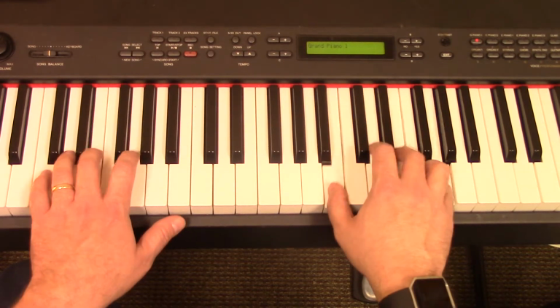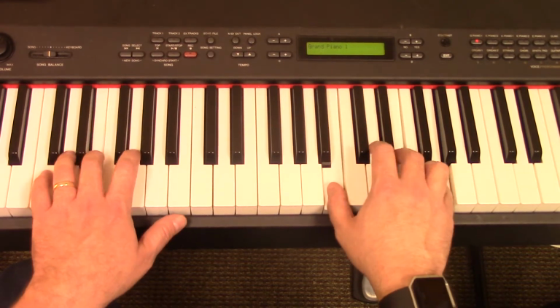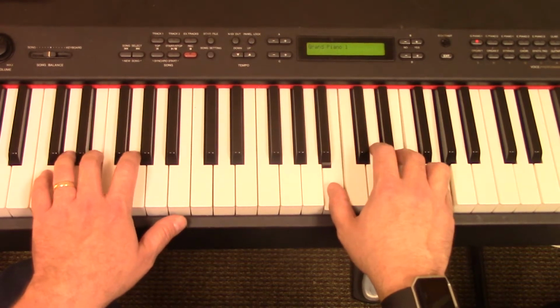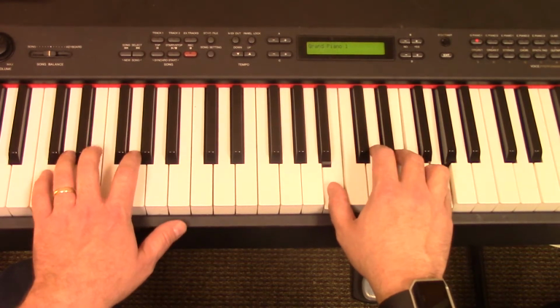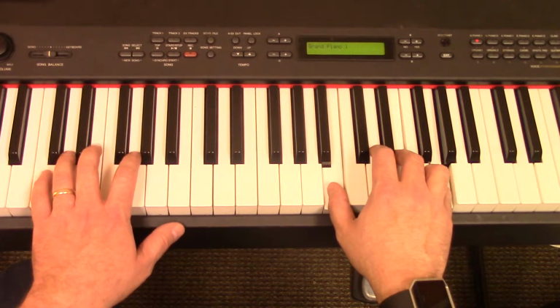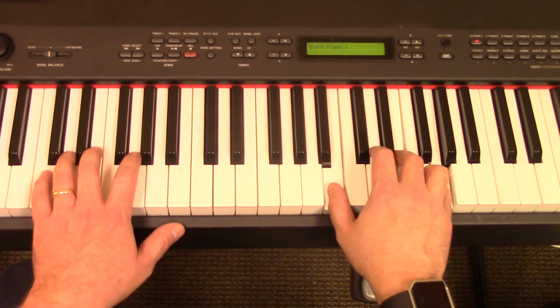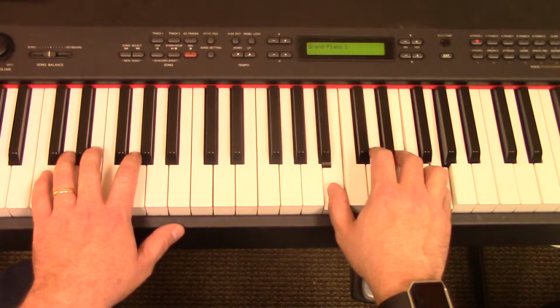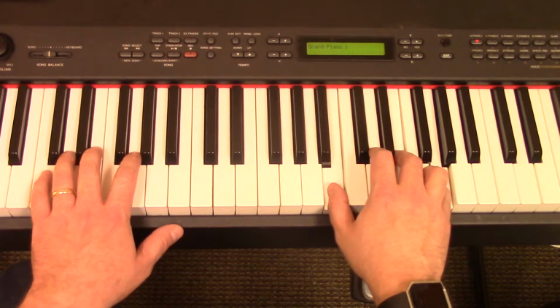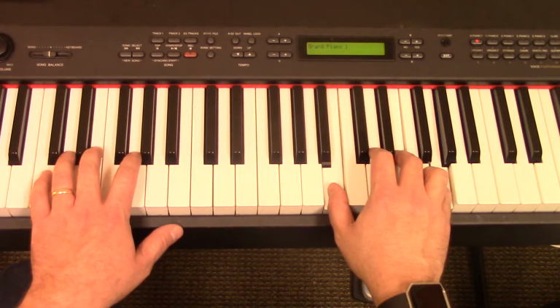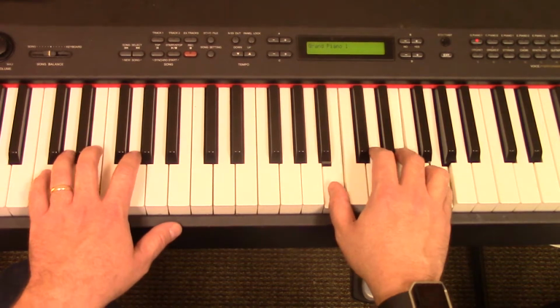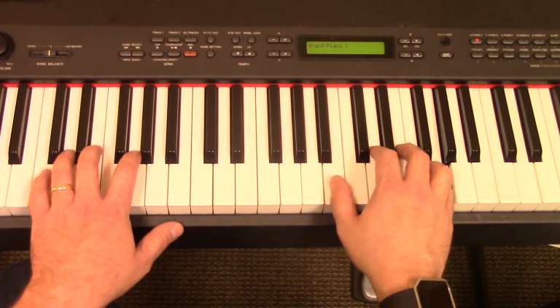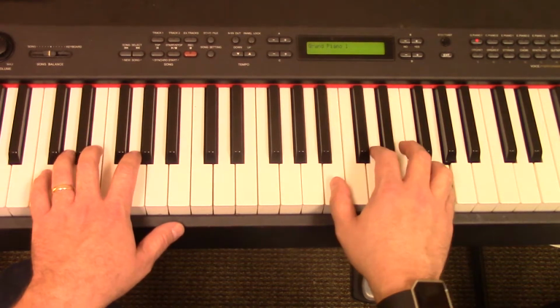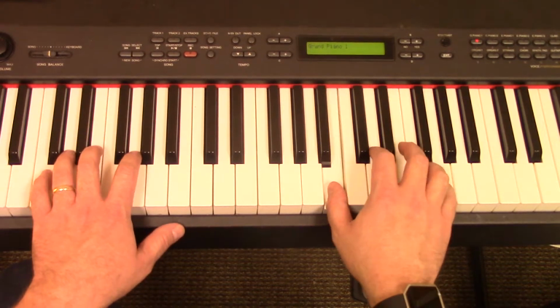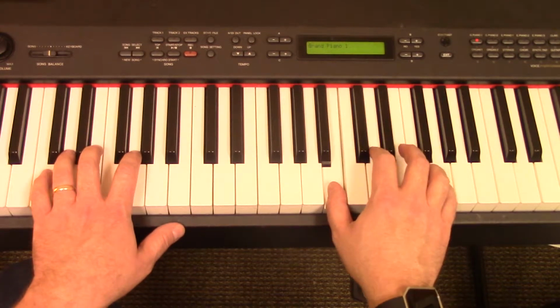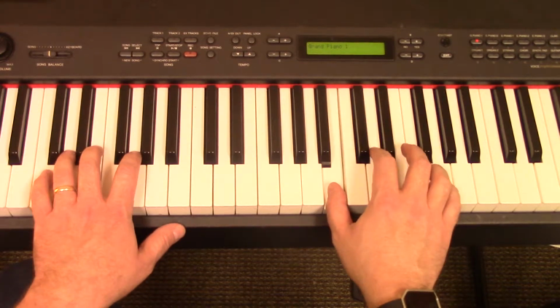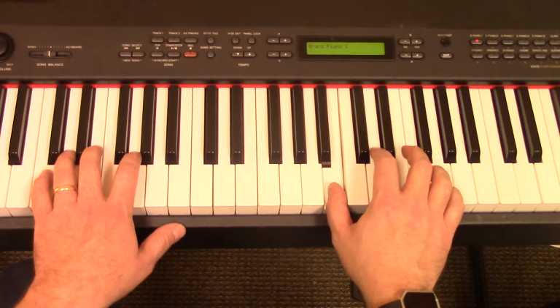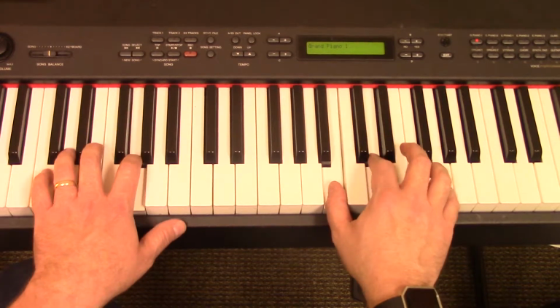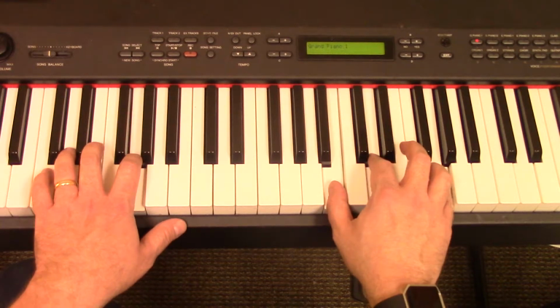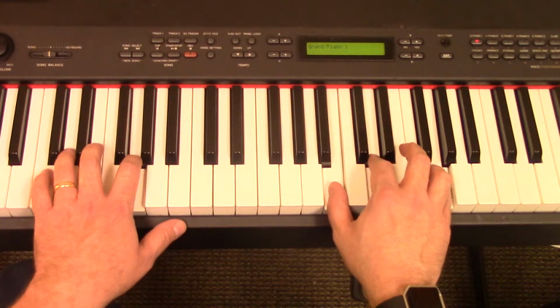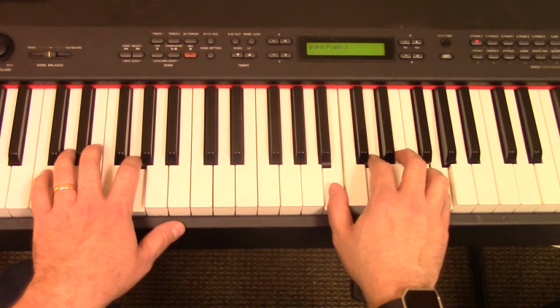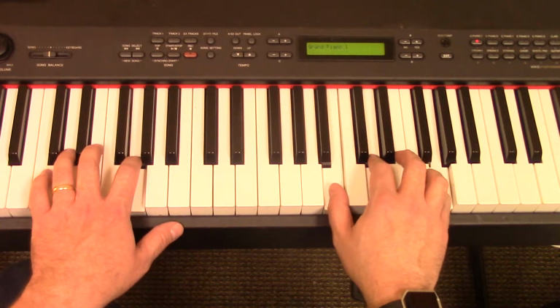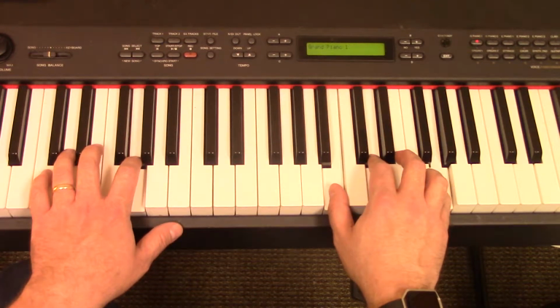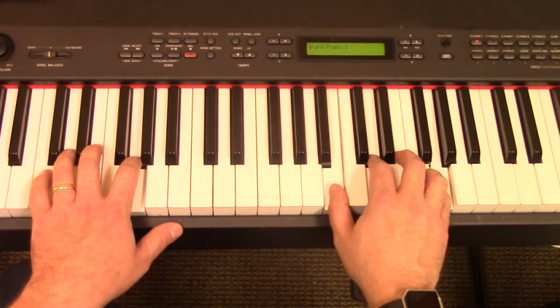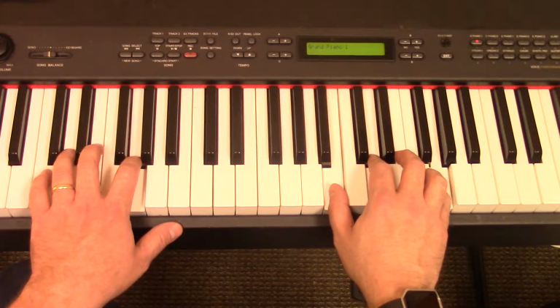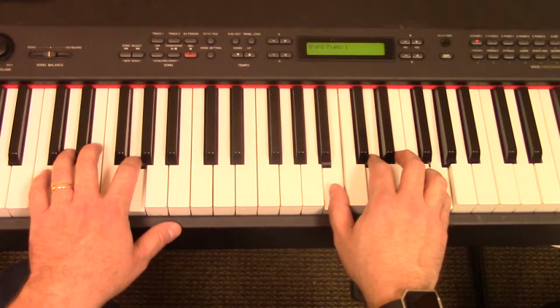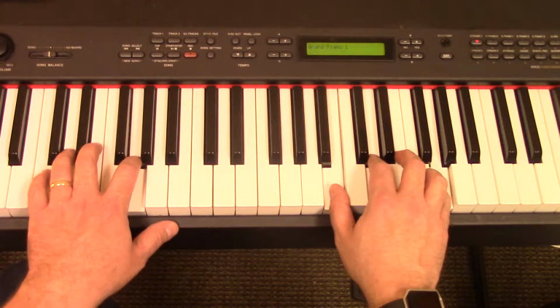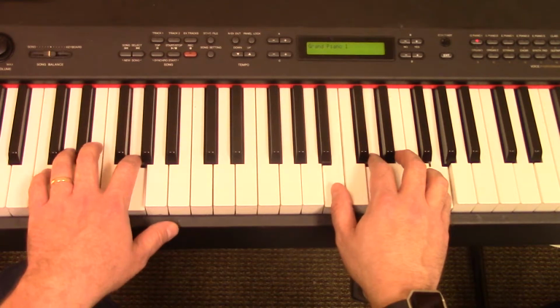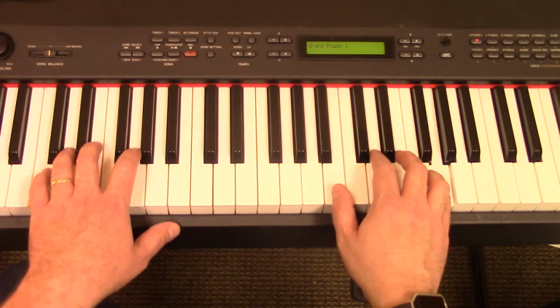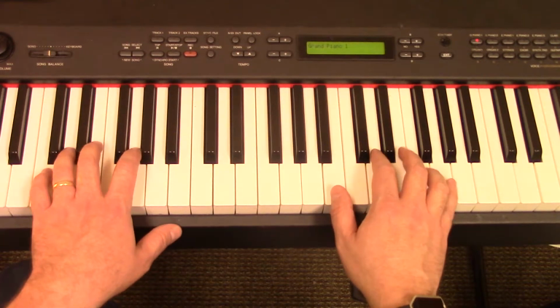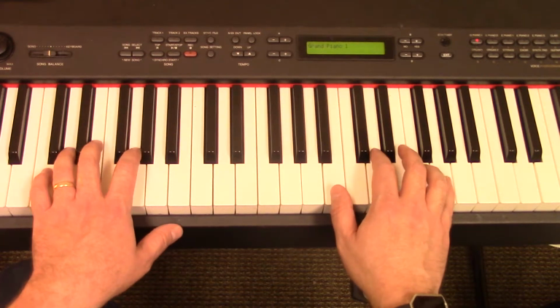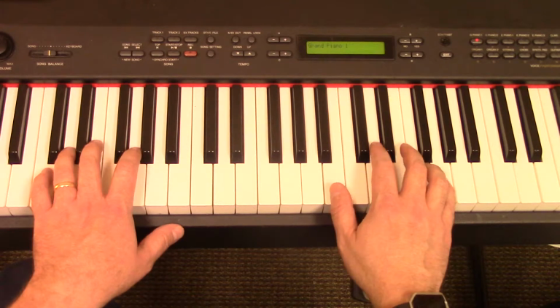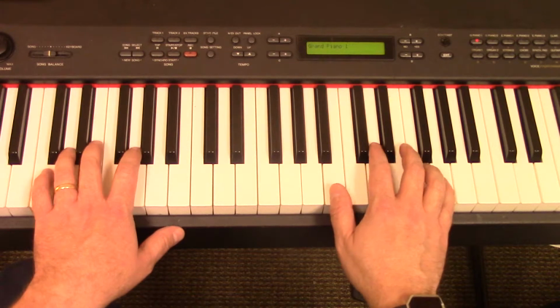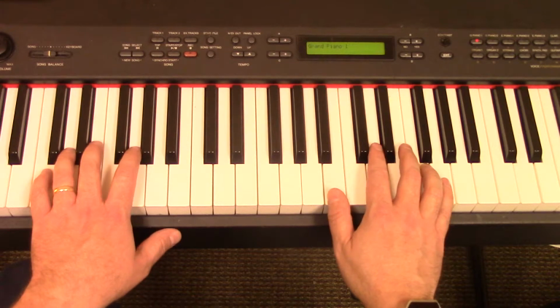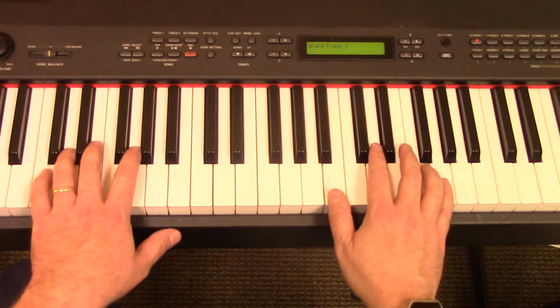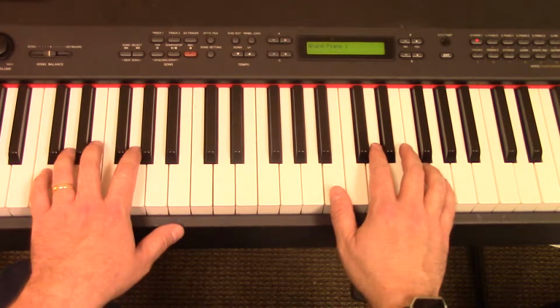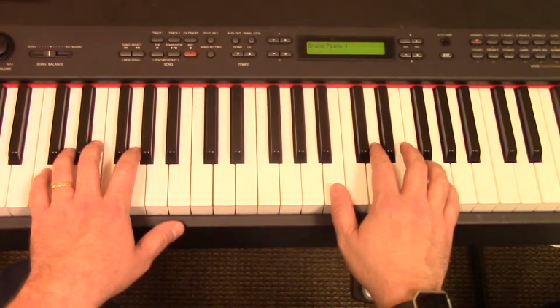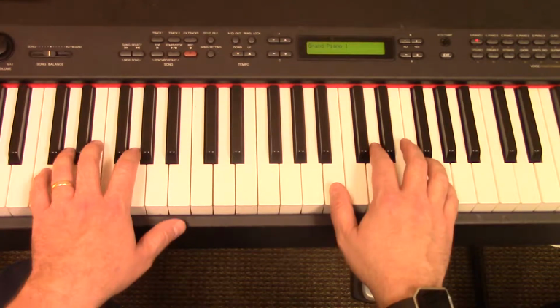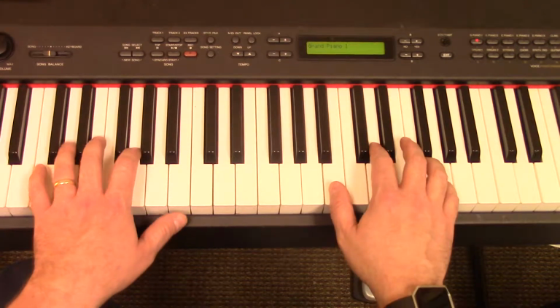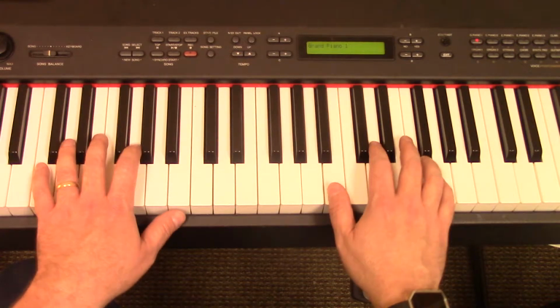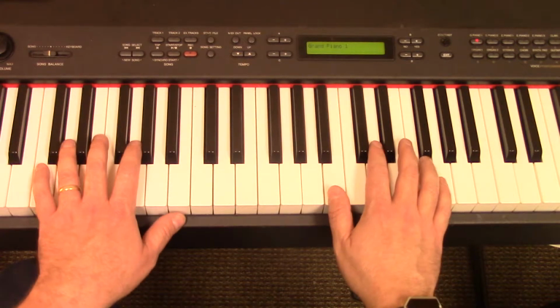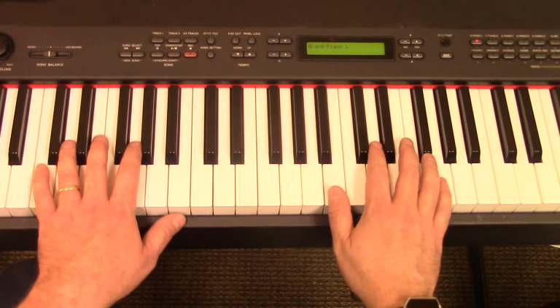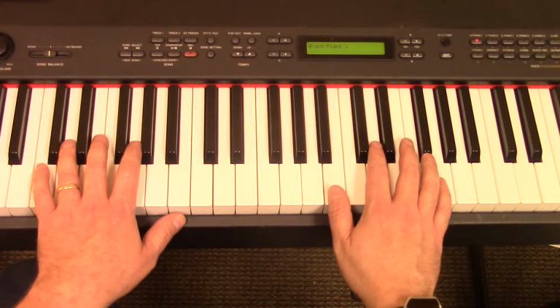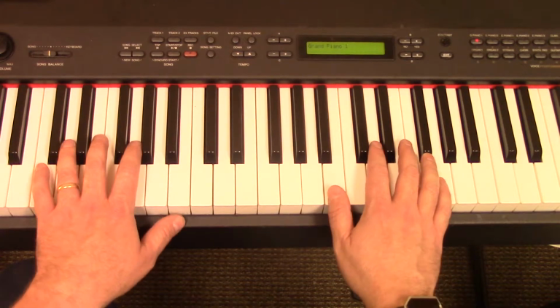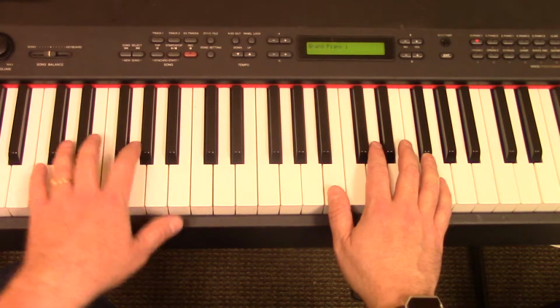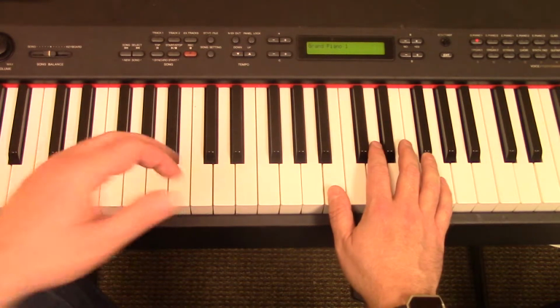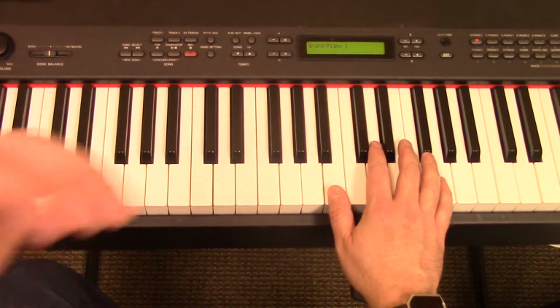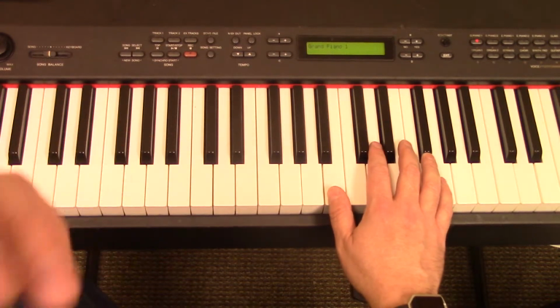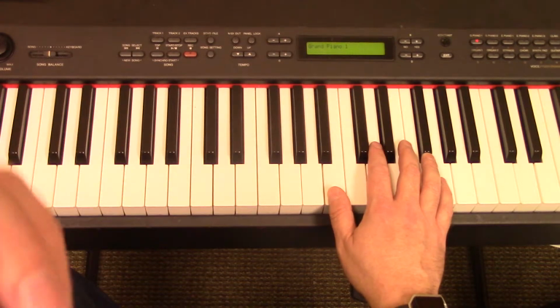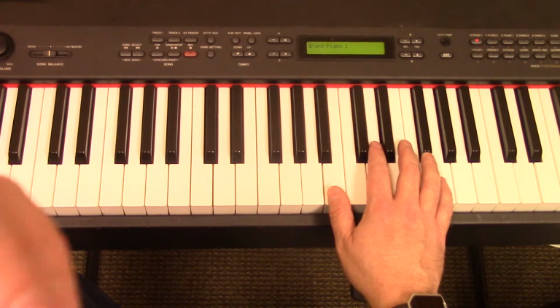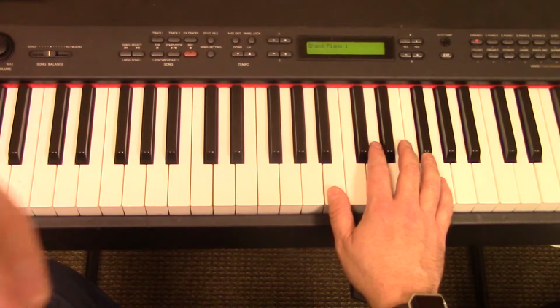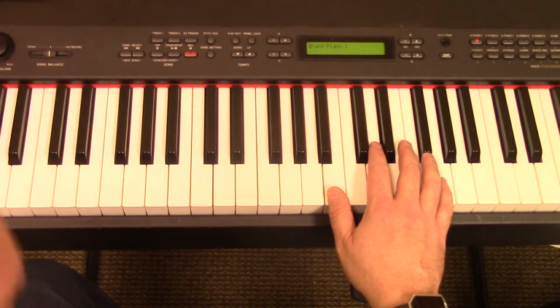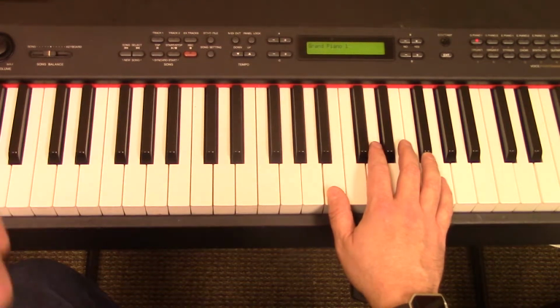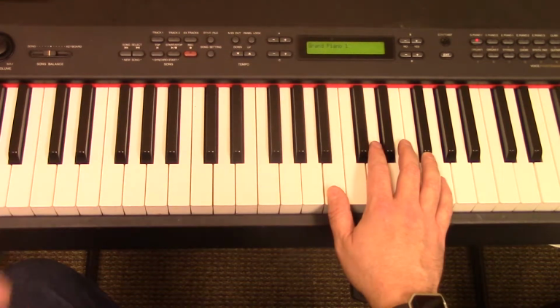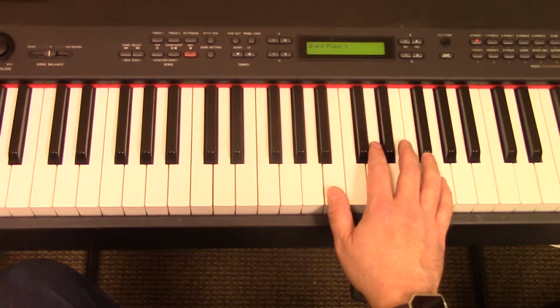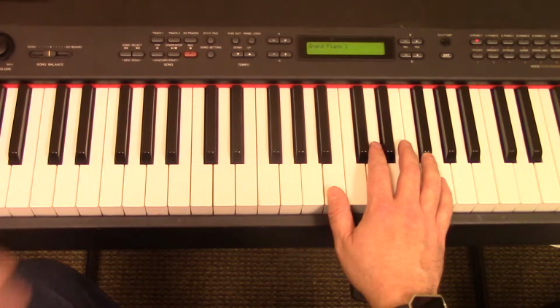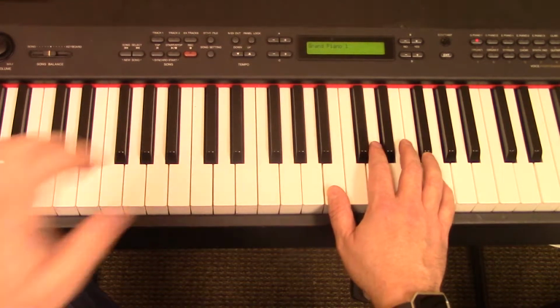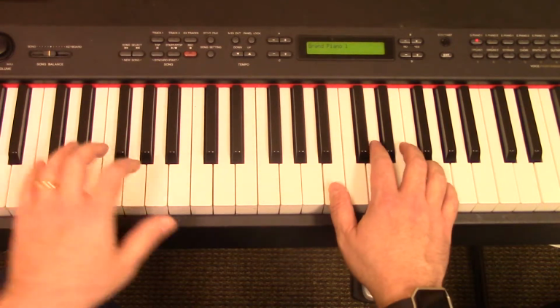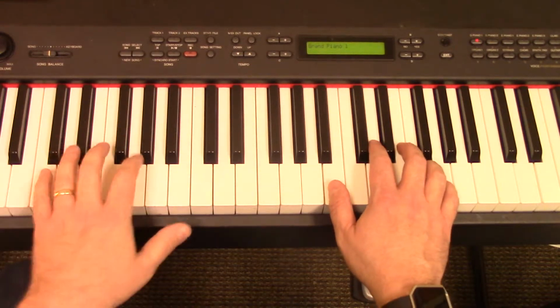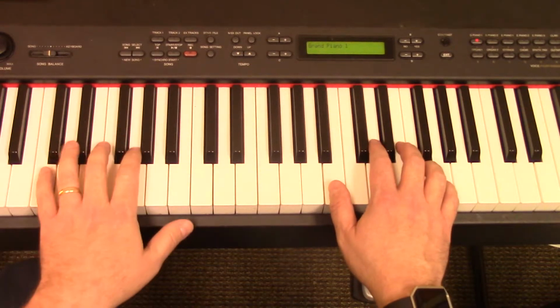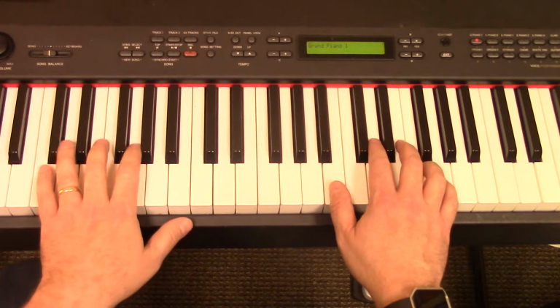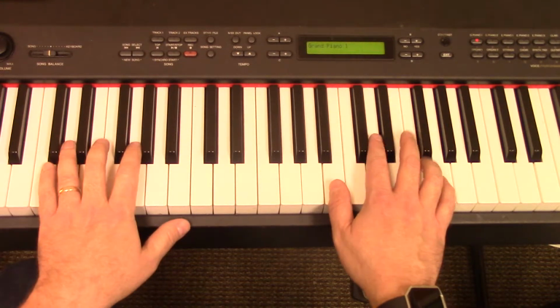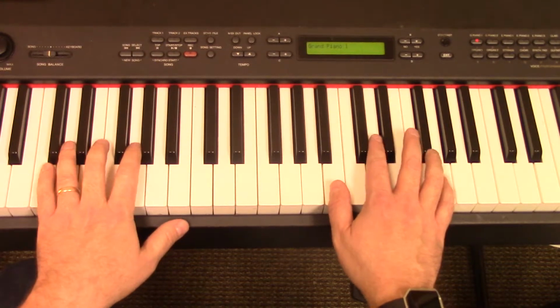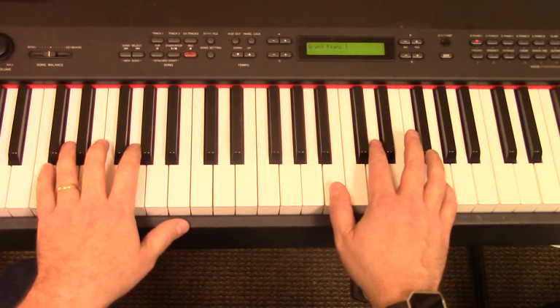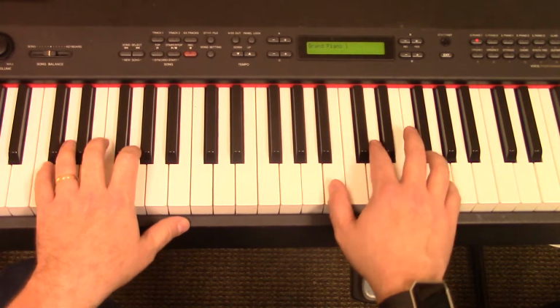All right? So there you go, let's try it. We'll keep the accompaniment simple to start with, so we get the chords down.